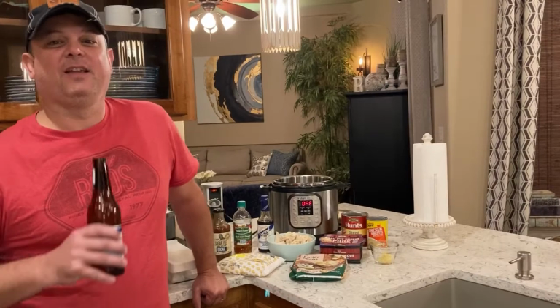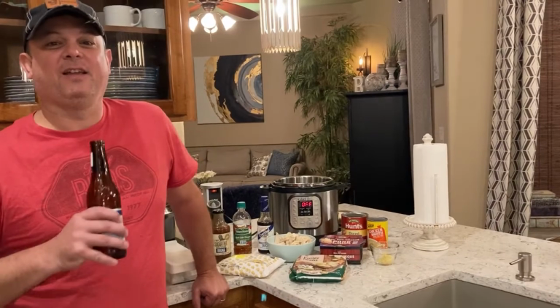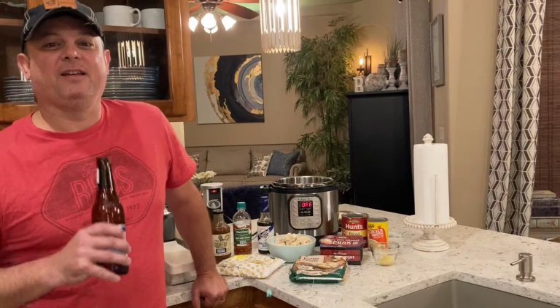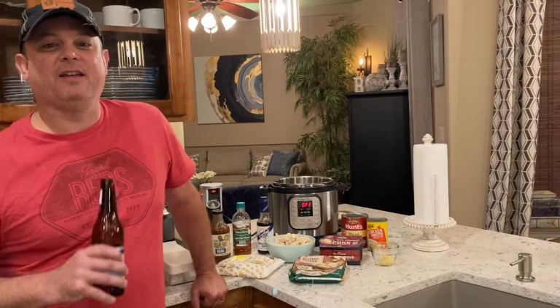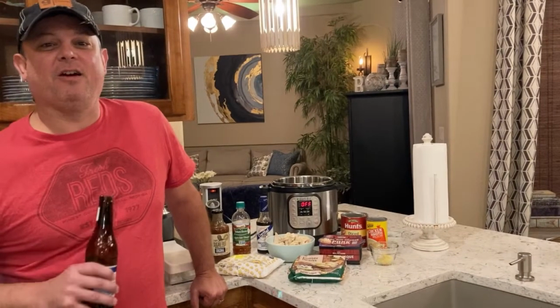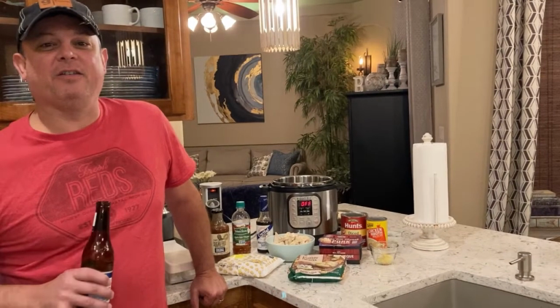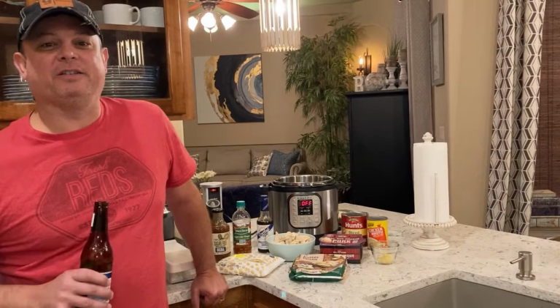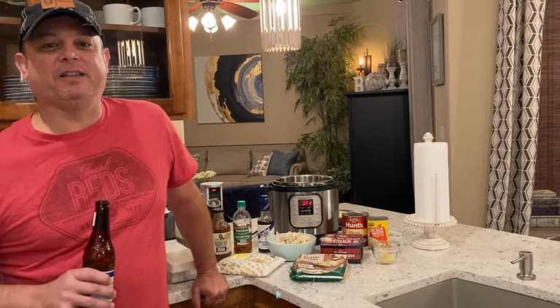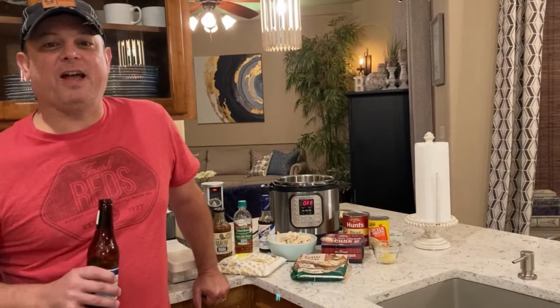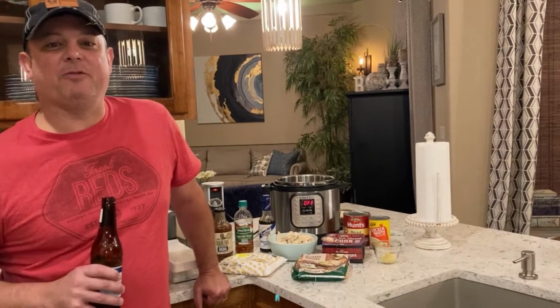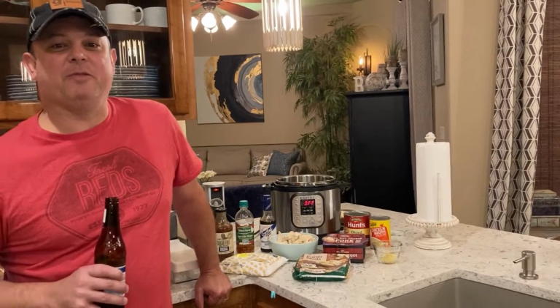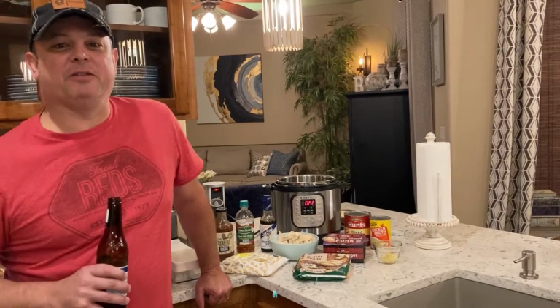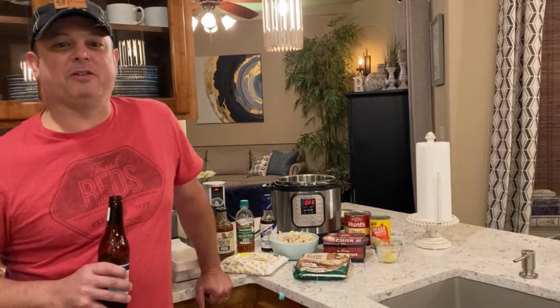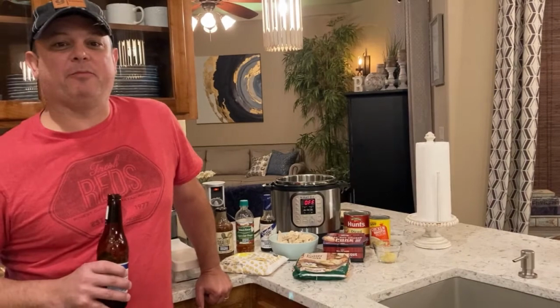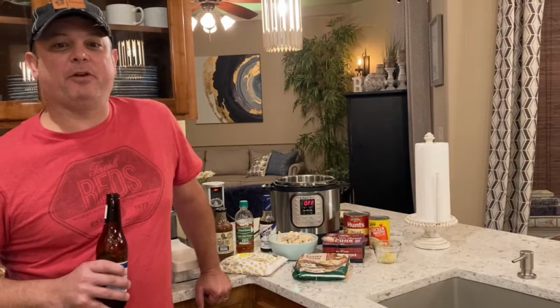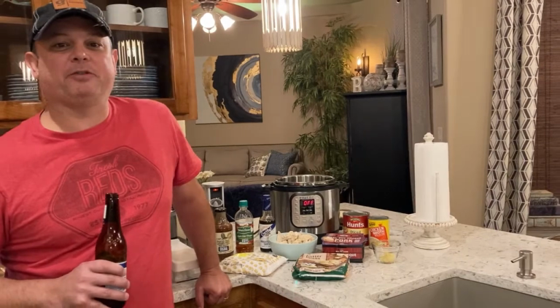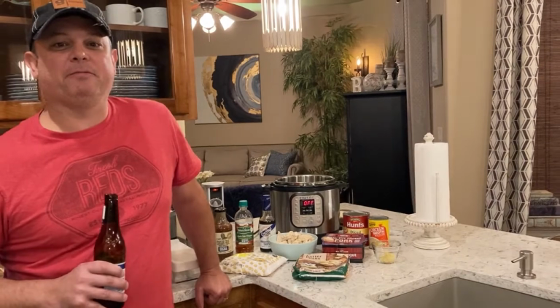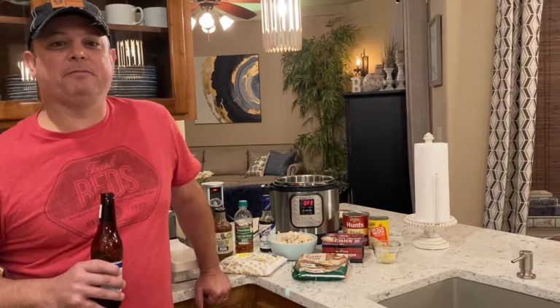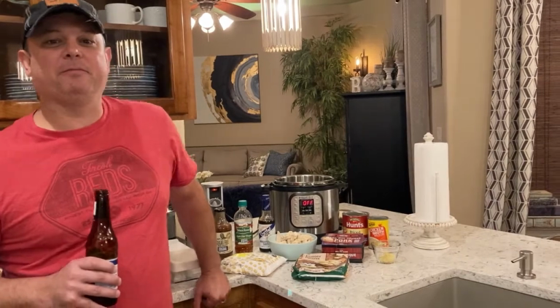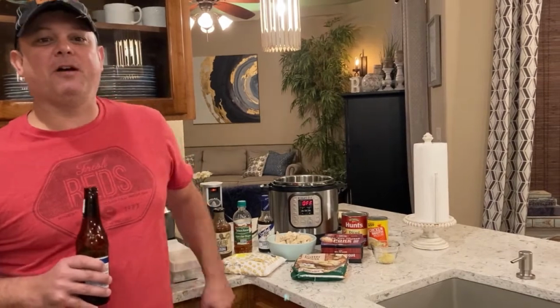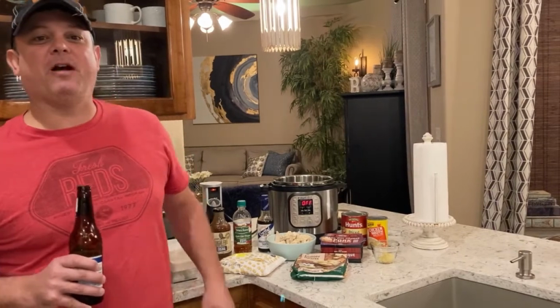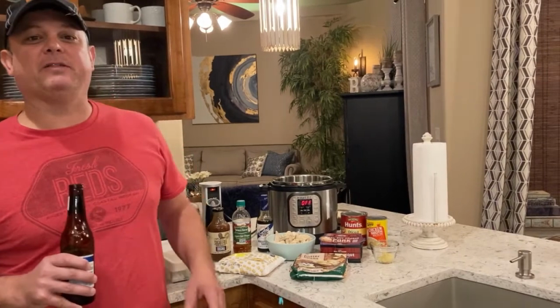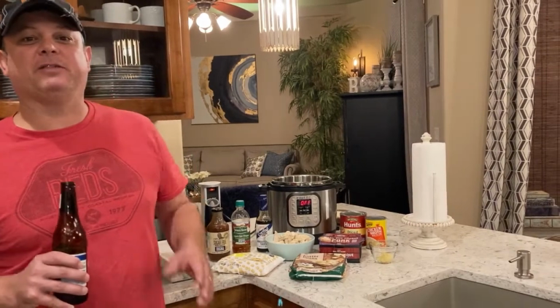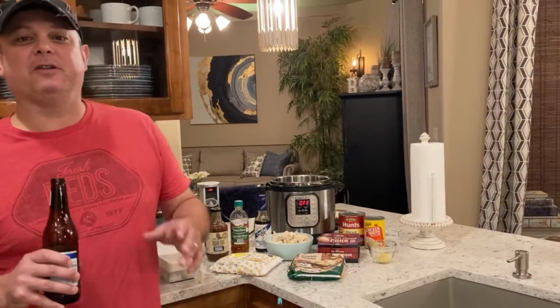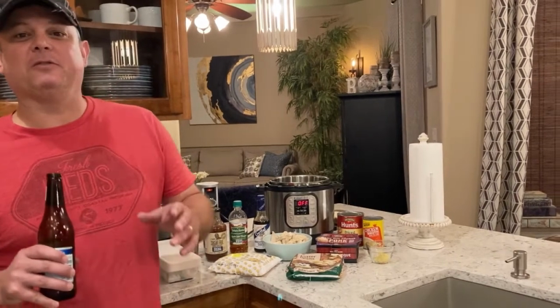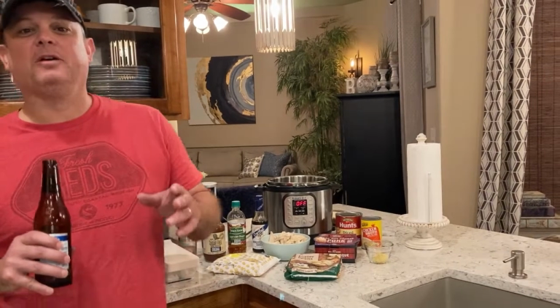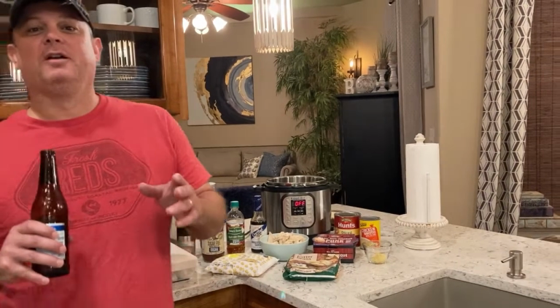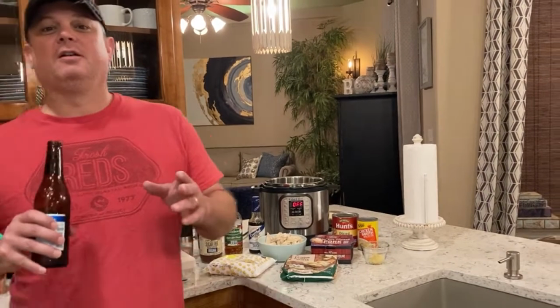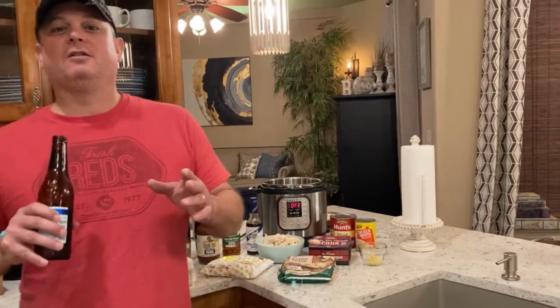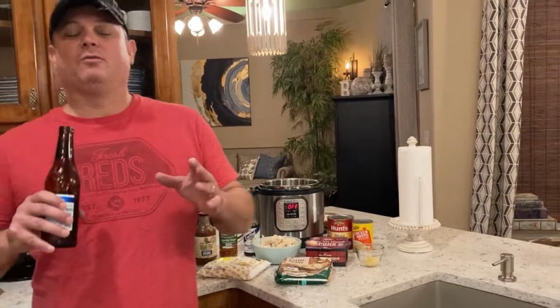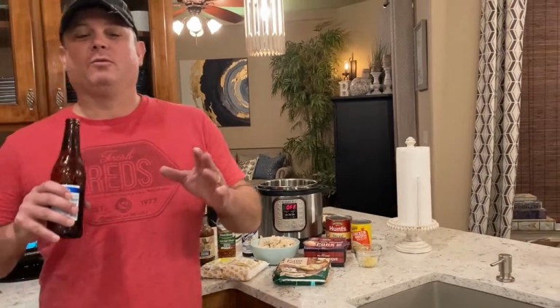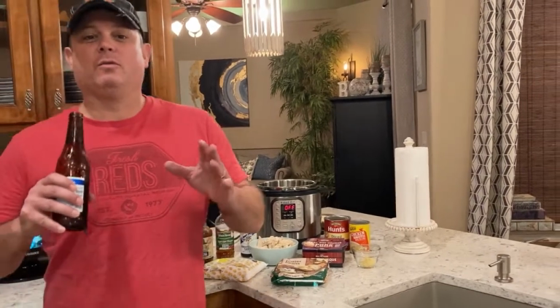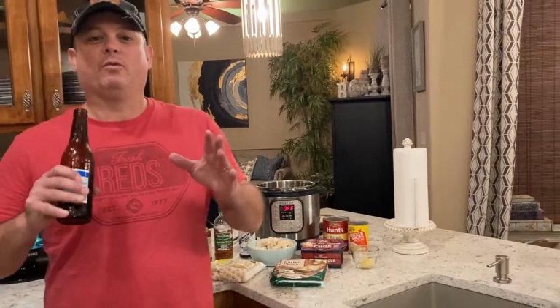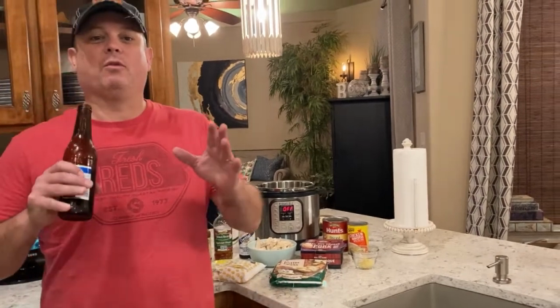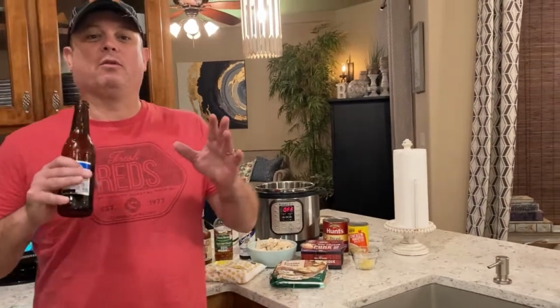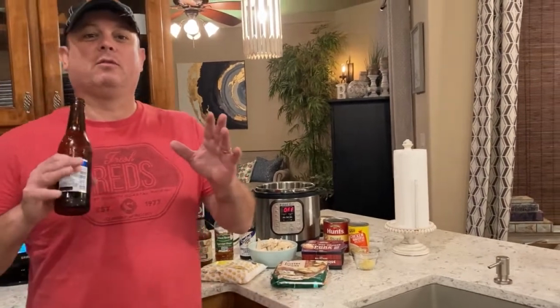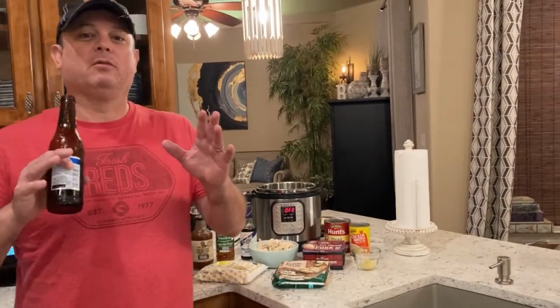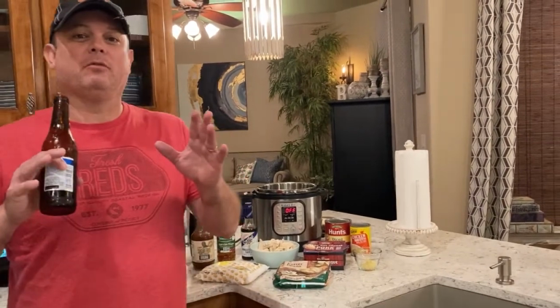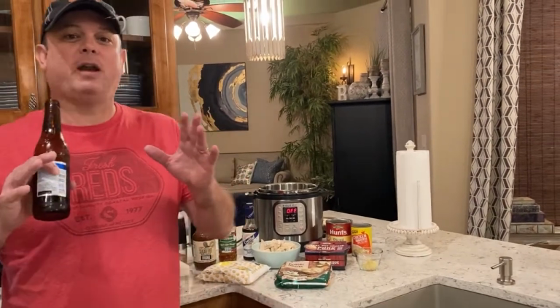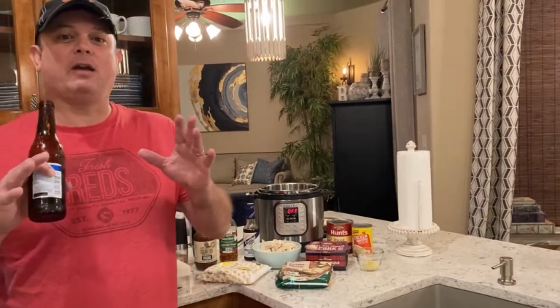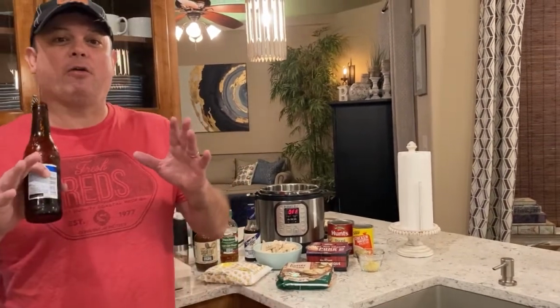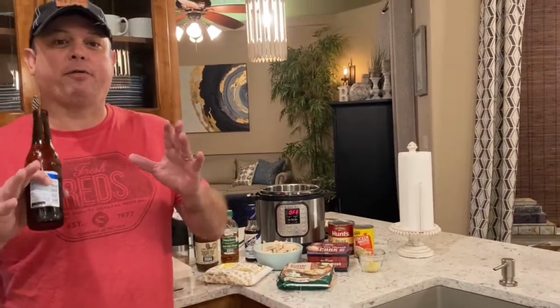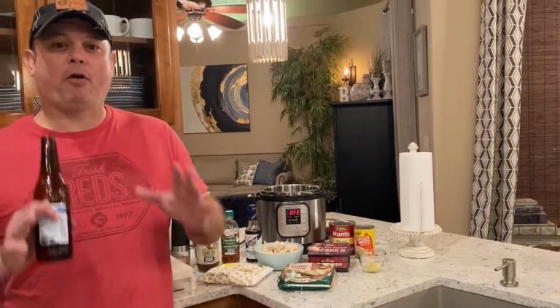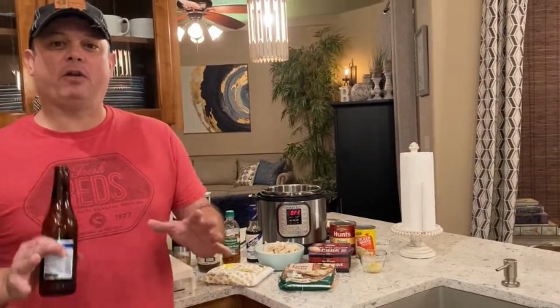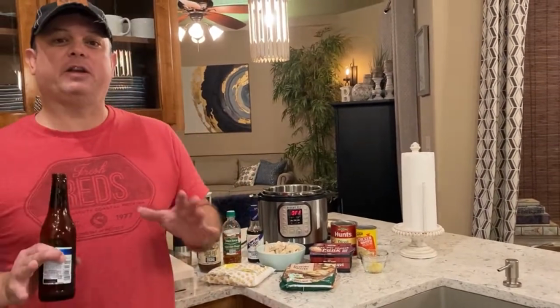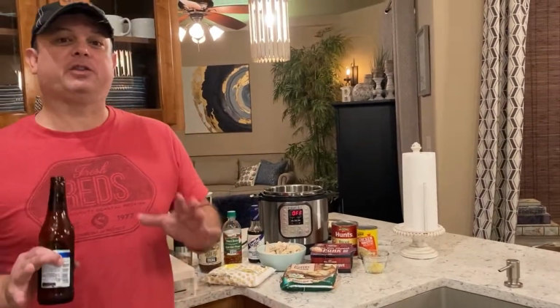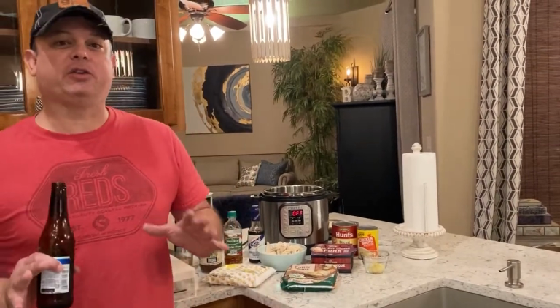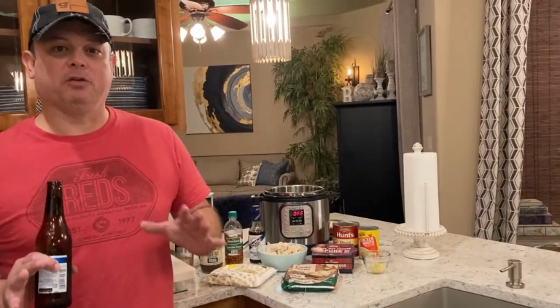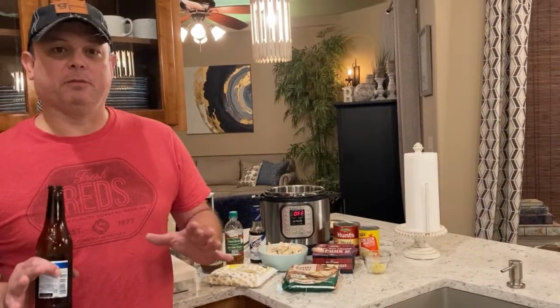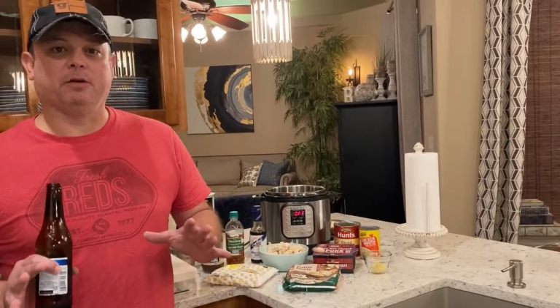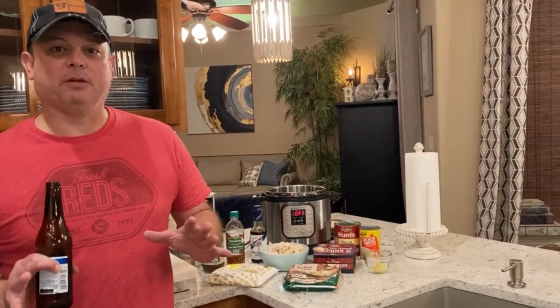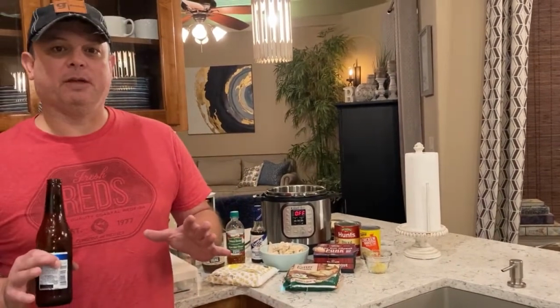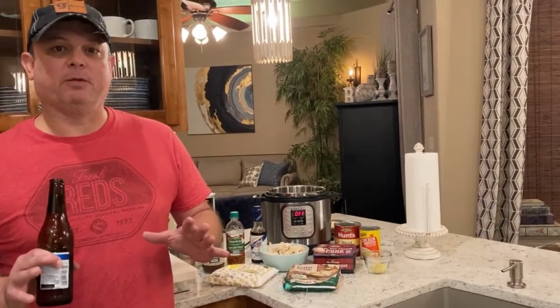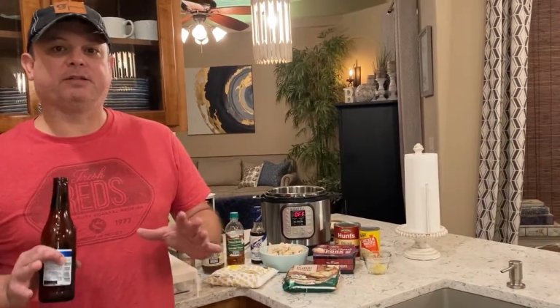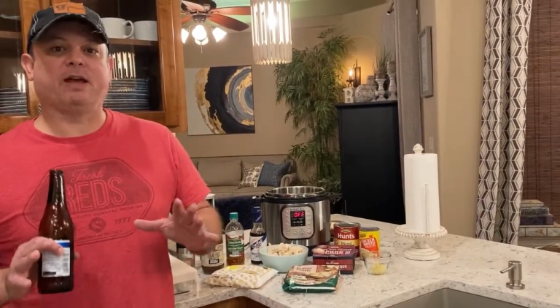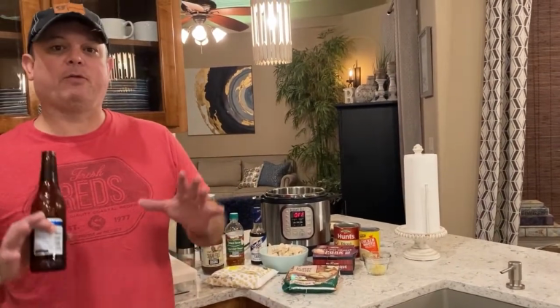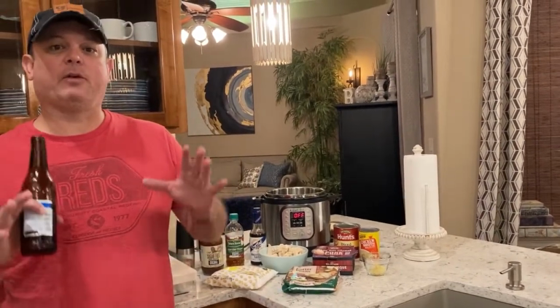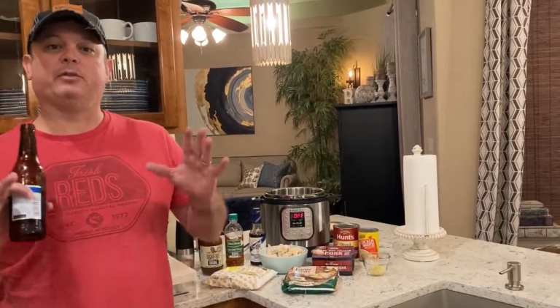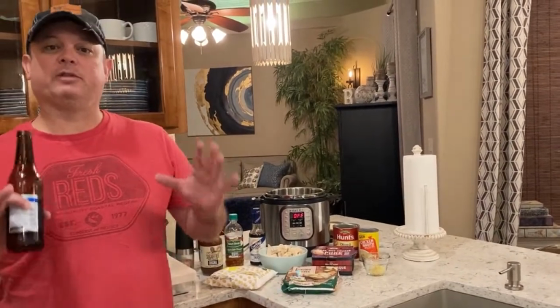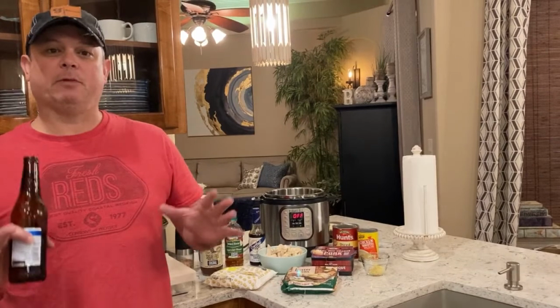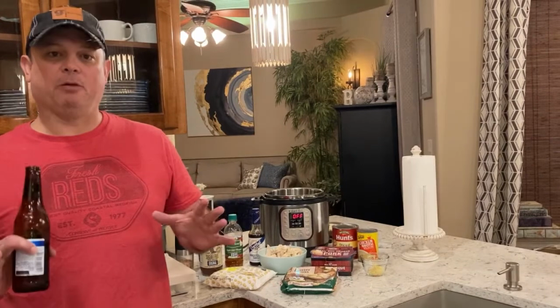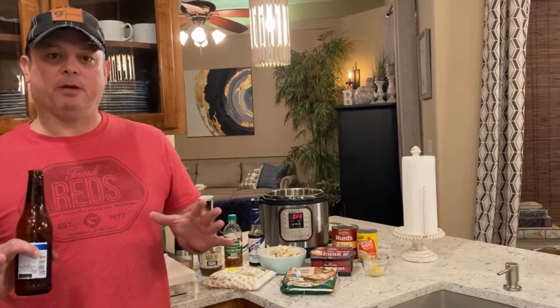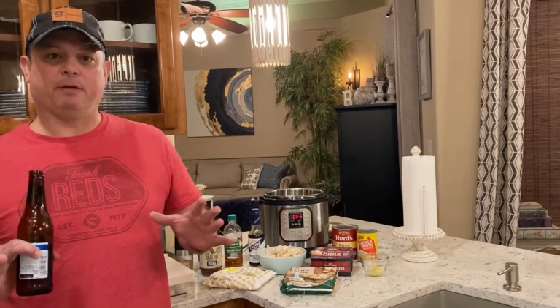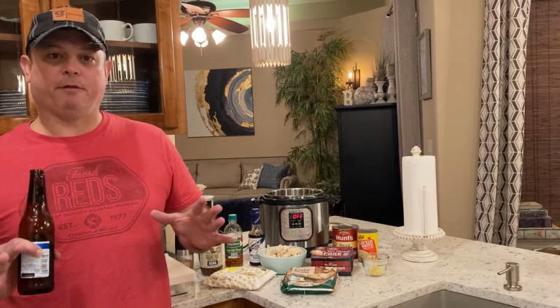Hey y'all, this is Zach with Meals Under Pressure. We're writing our third edition cookbook and we decided we're going to do something a little bit different.